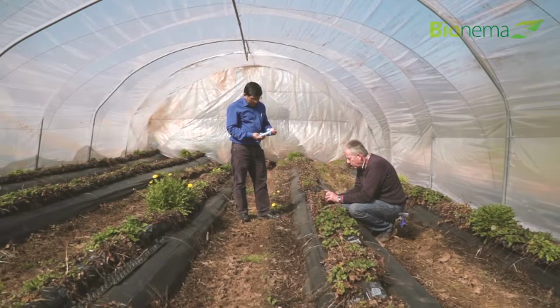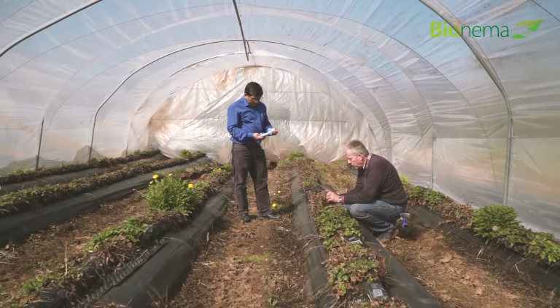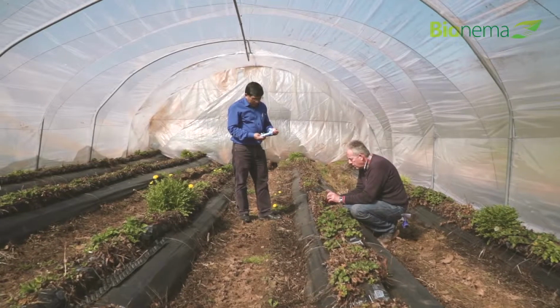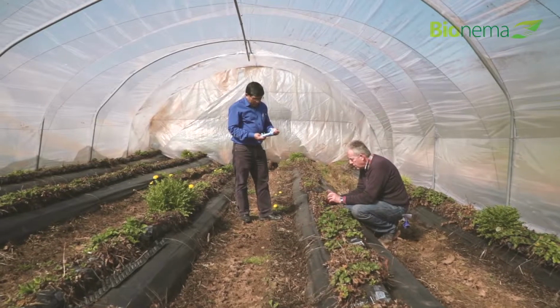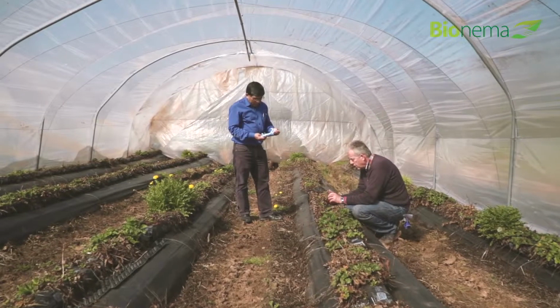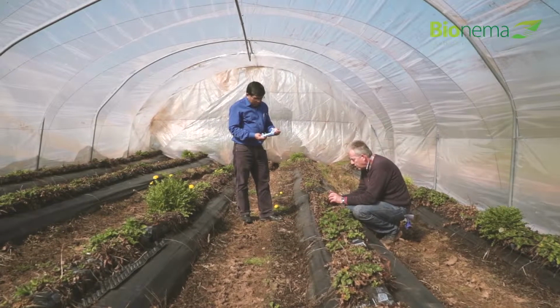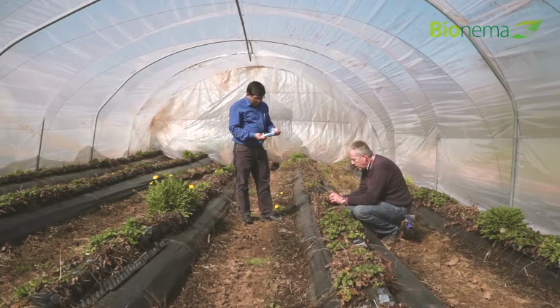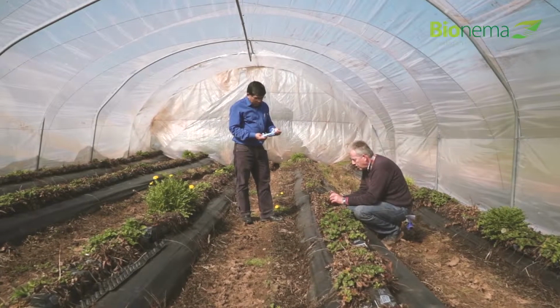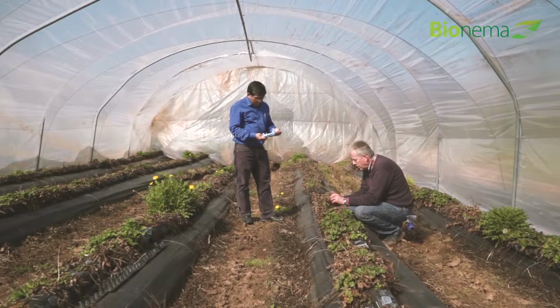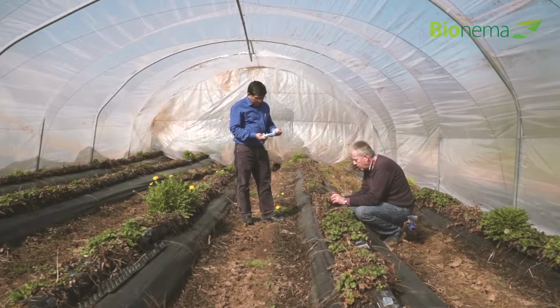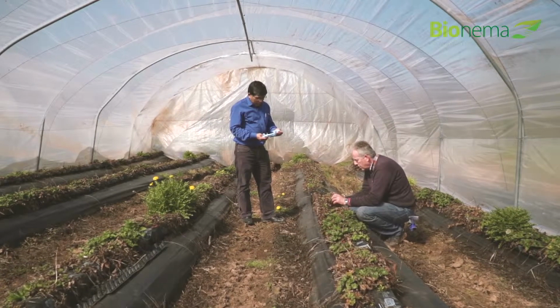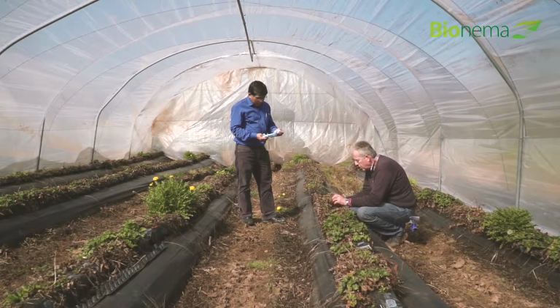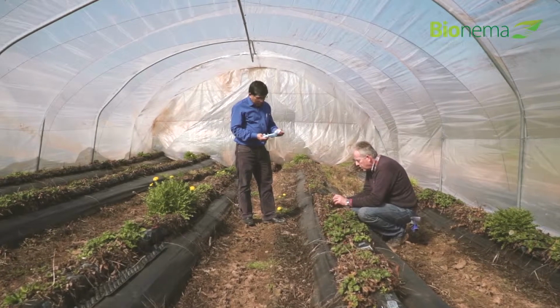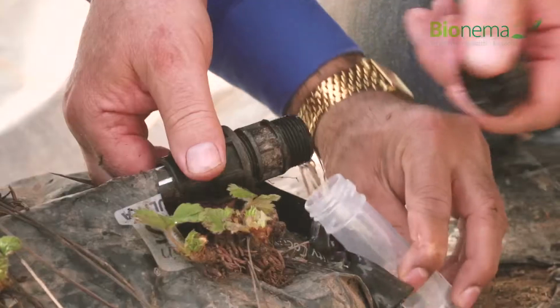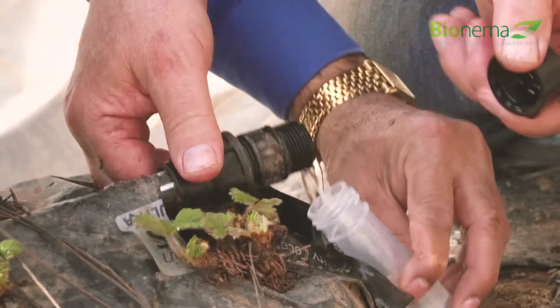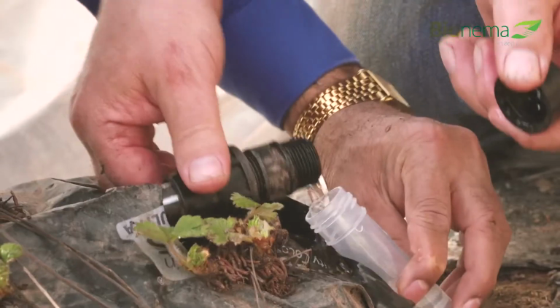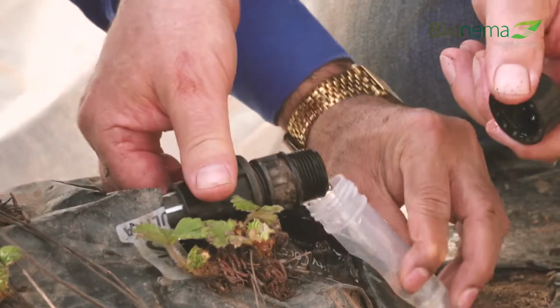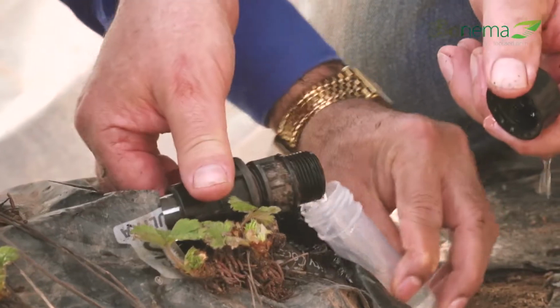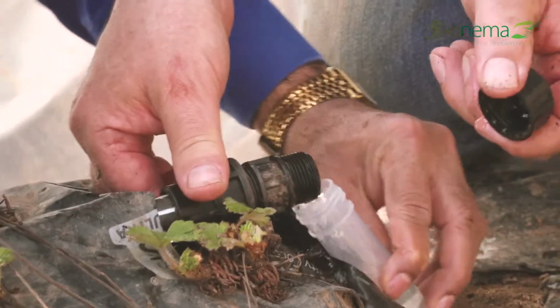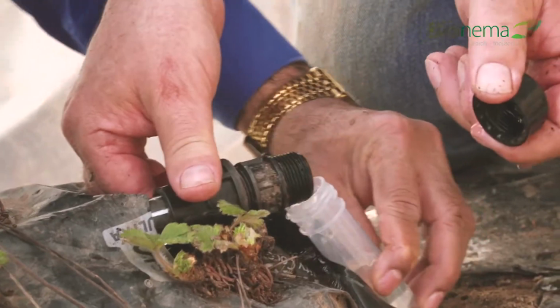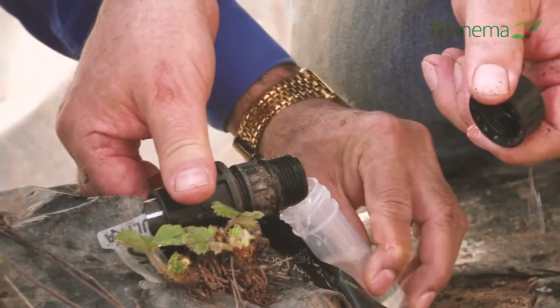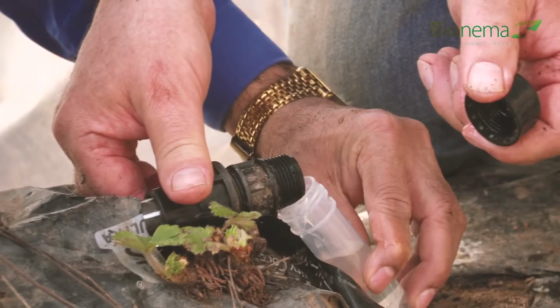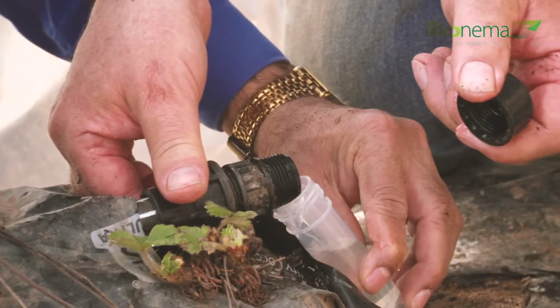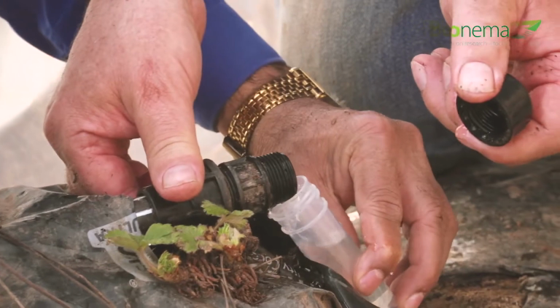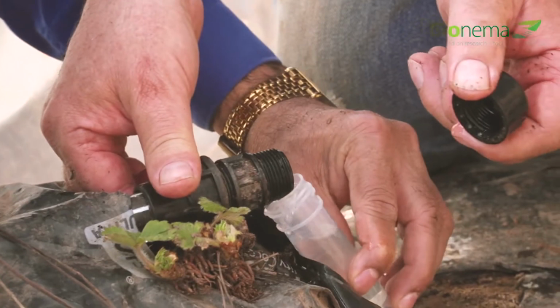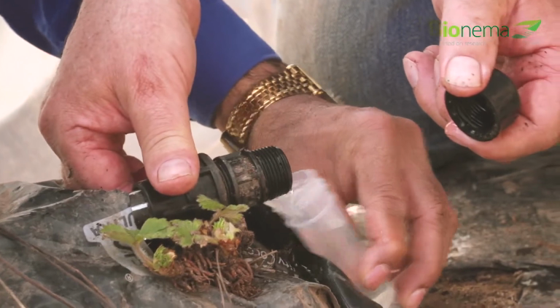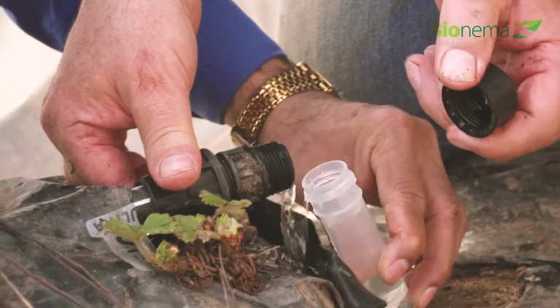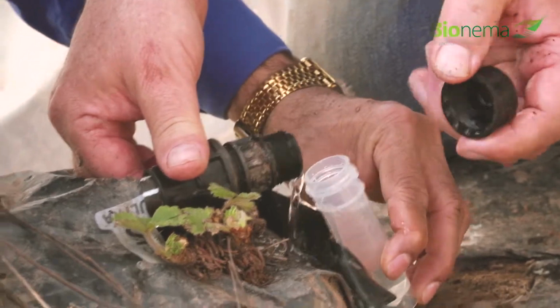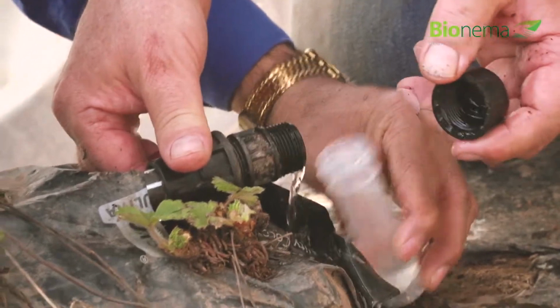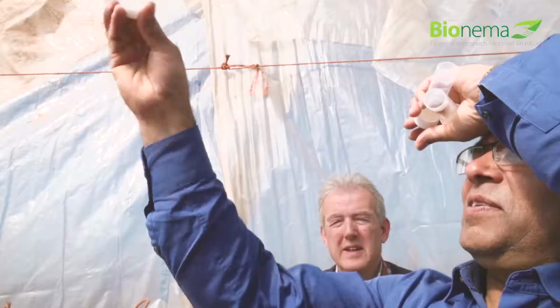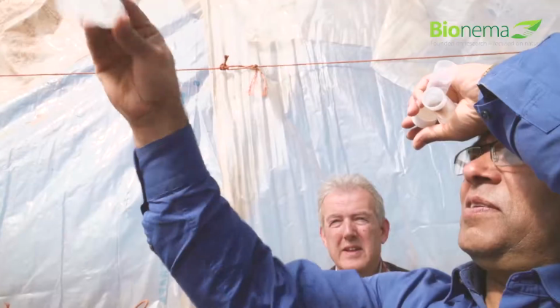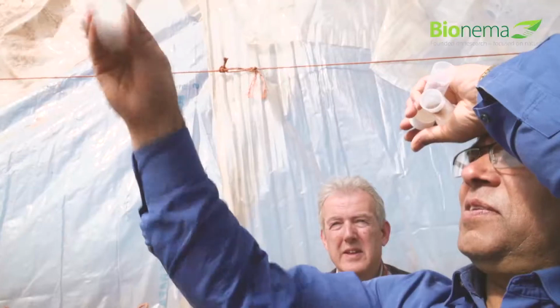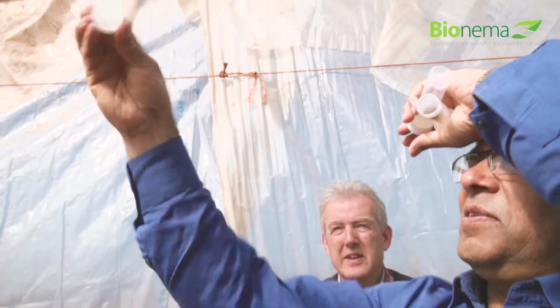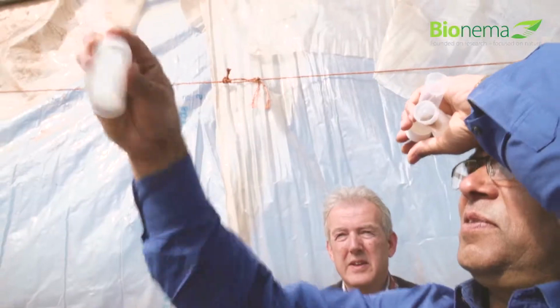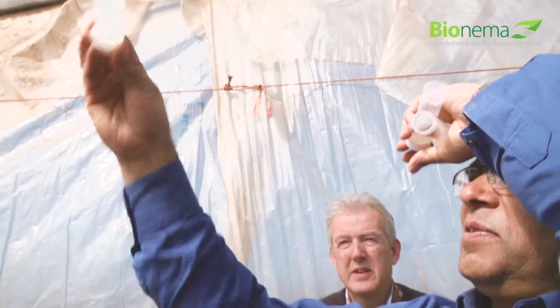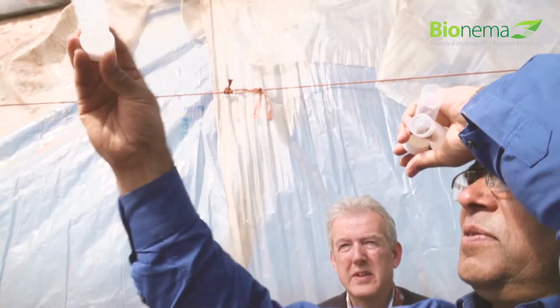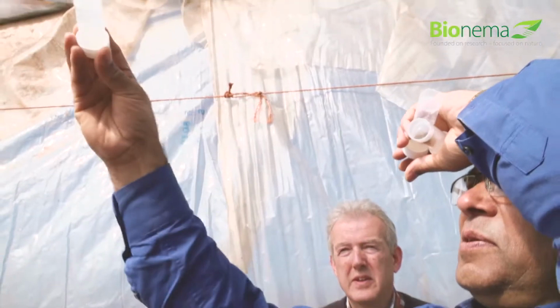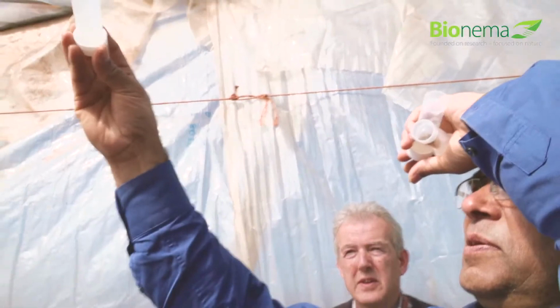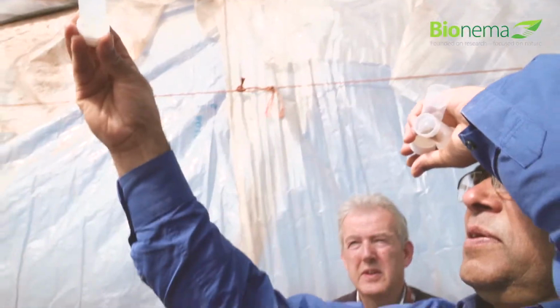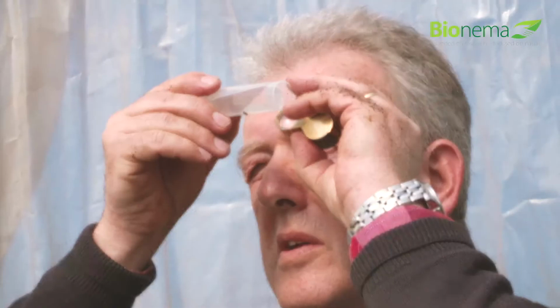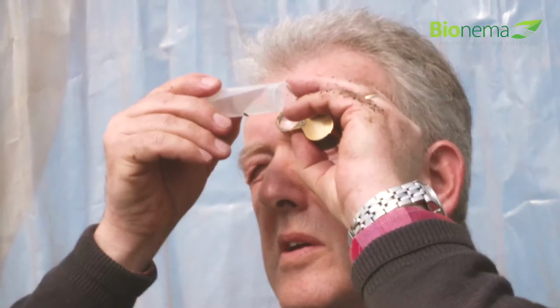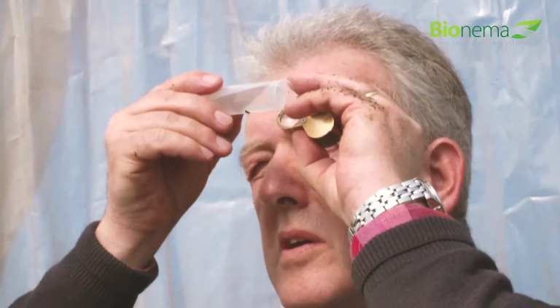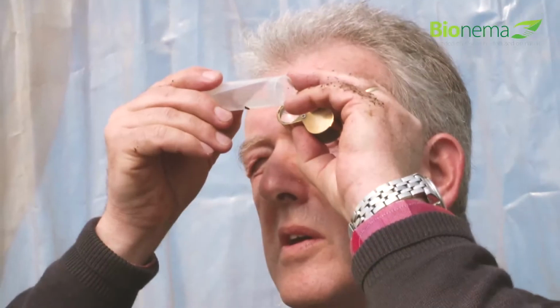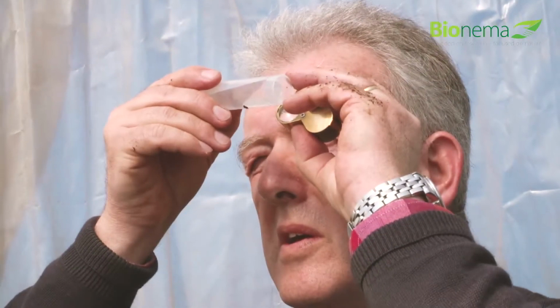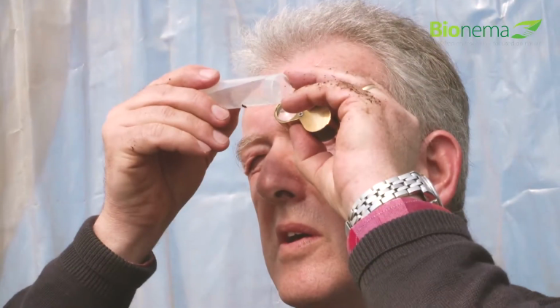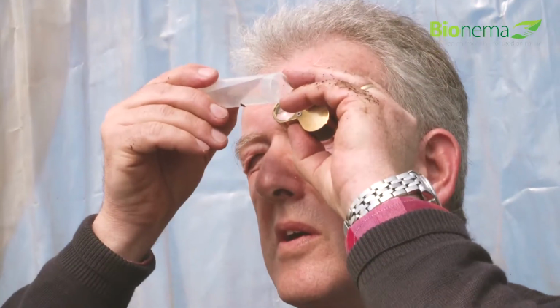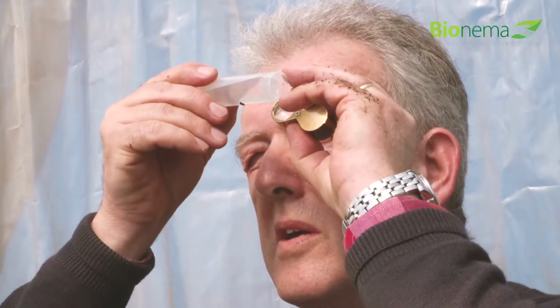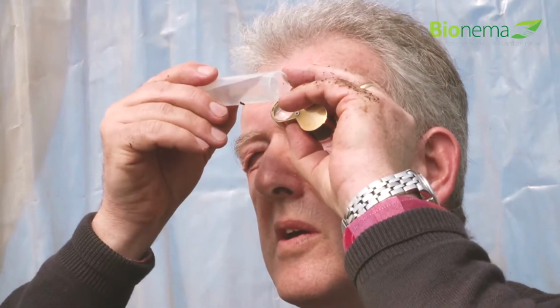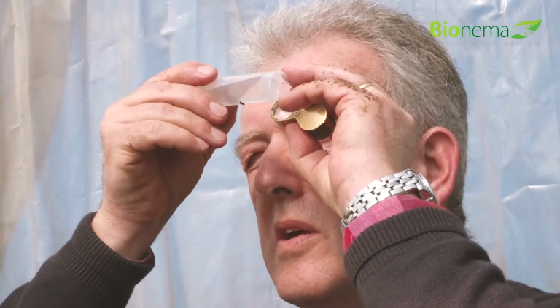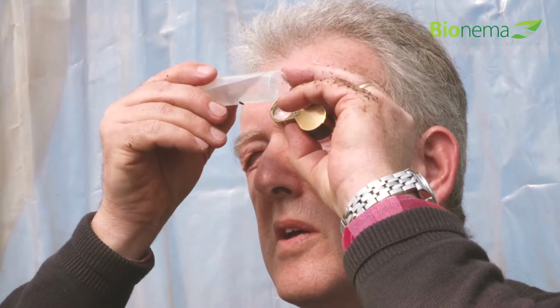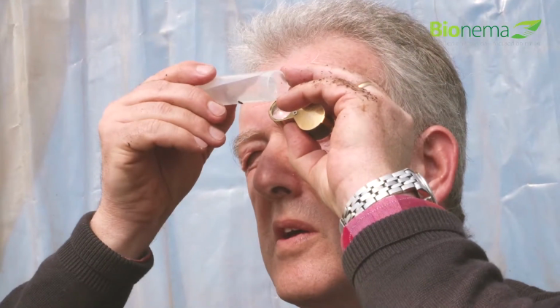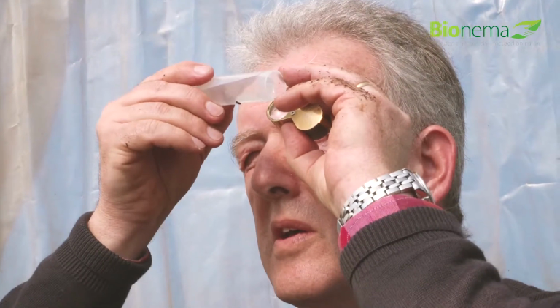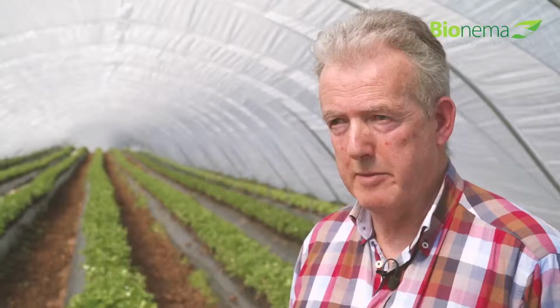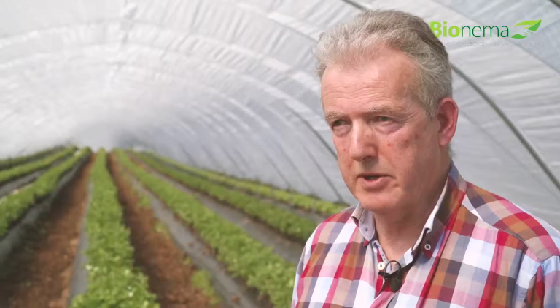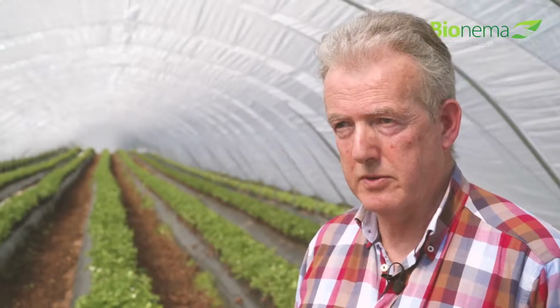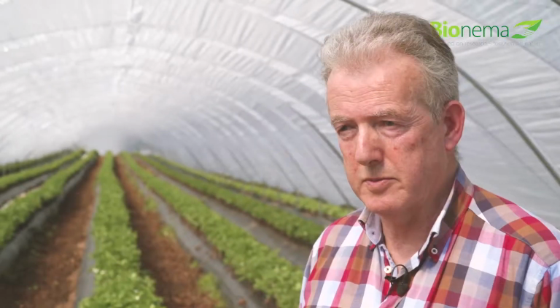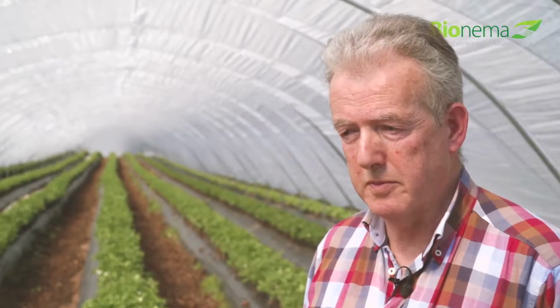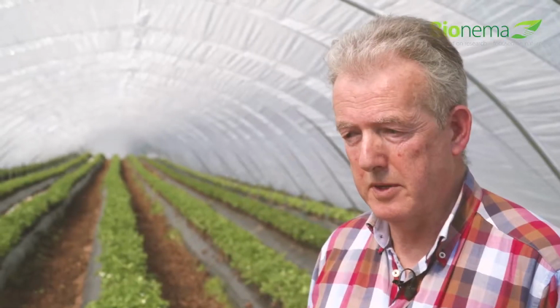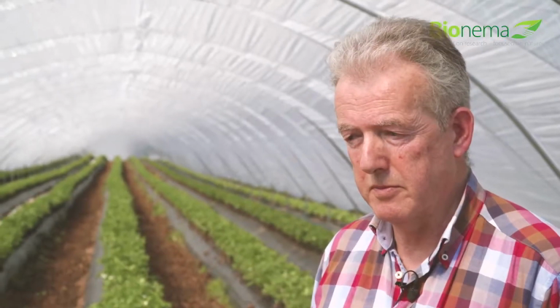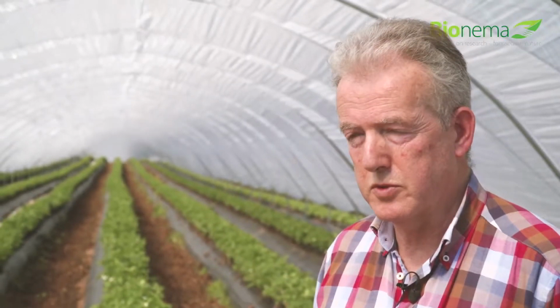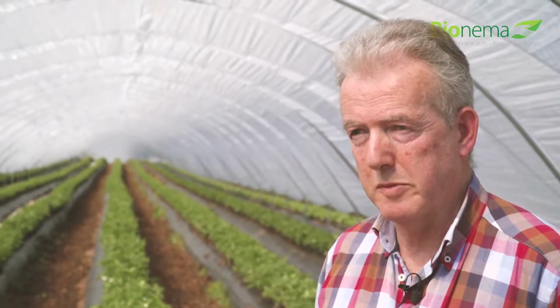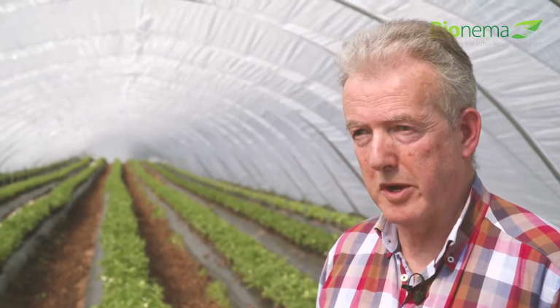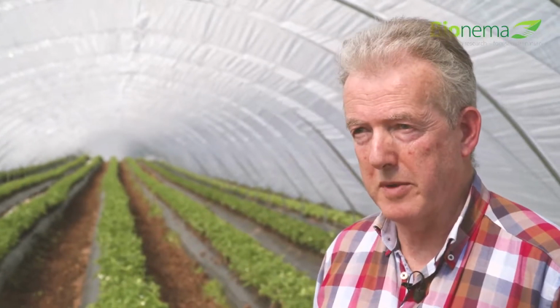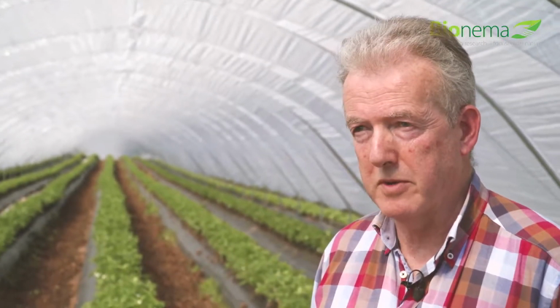Just collect a little bit of water and look at it through a lens, and if they're there, you will be able to see nematodes swimming about.